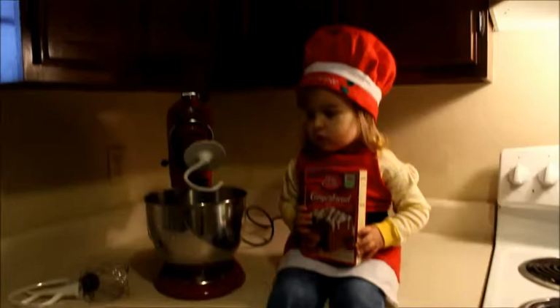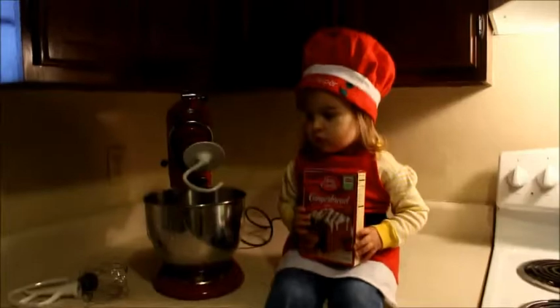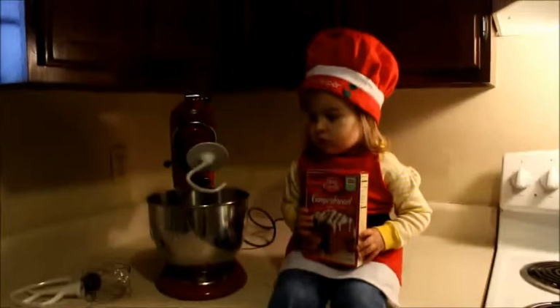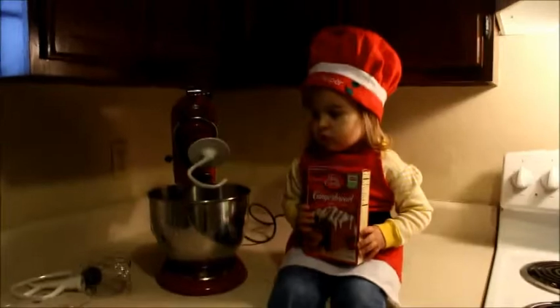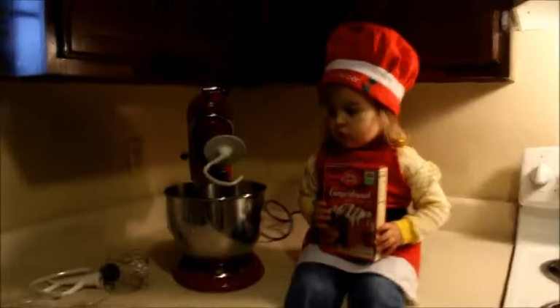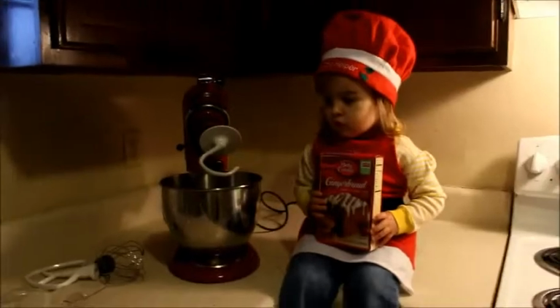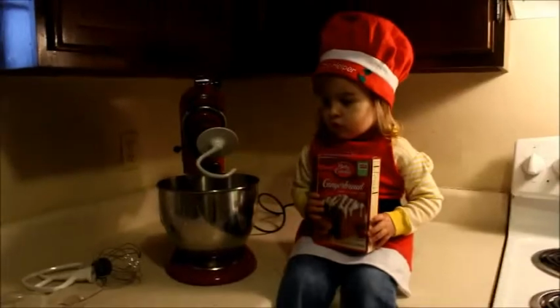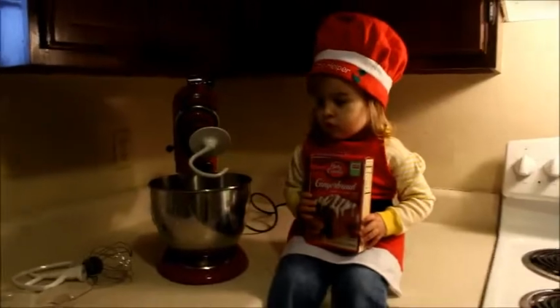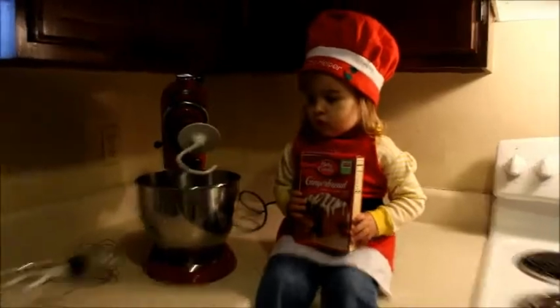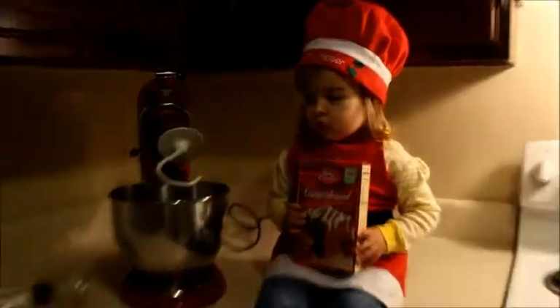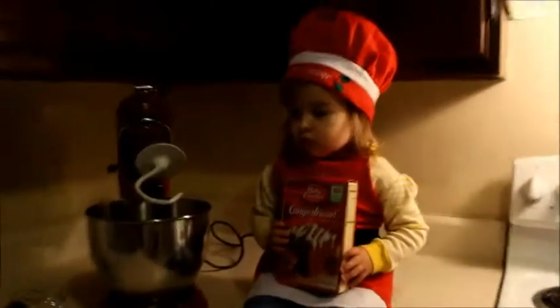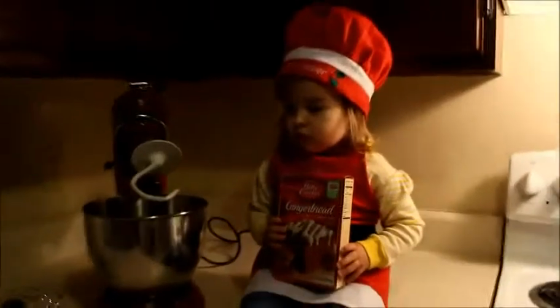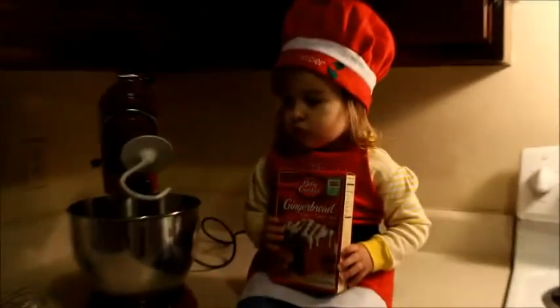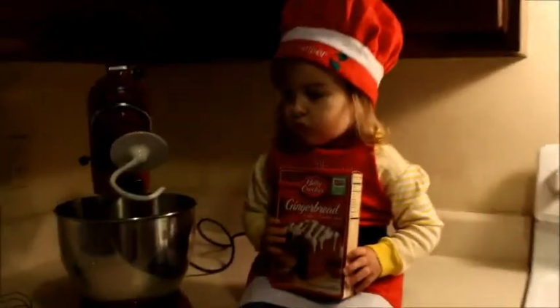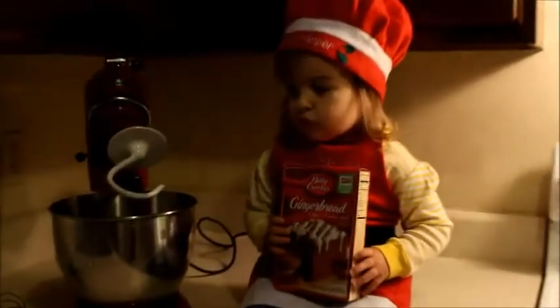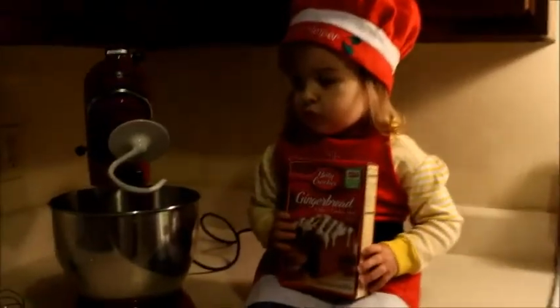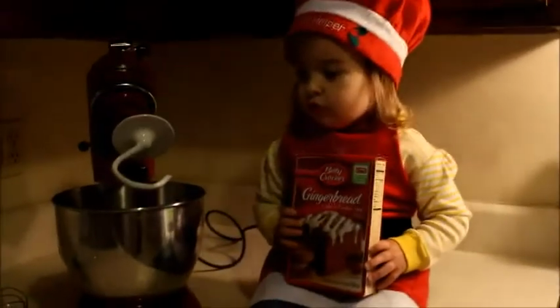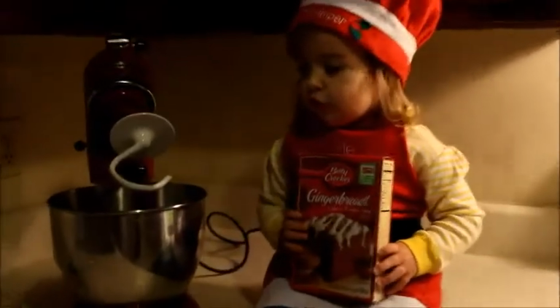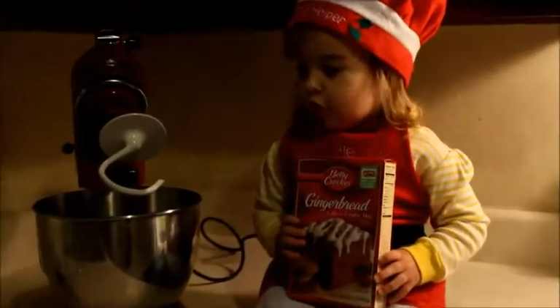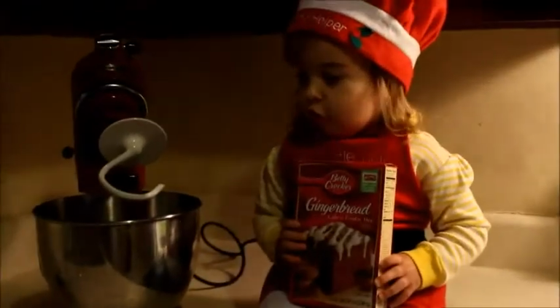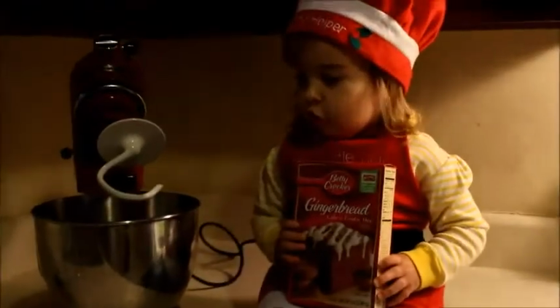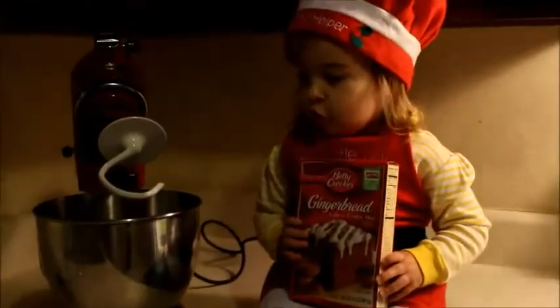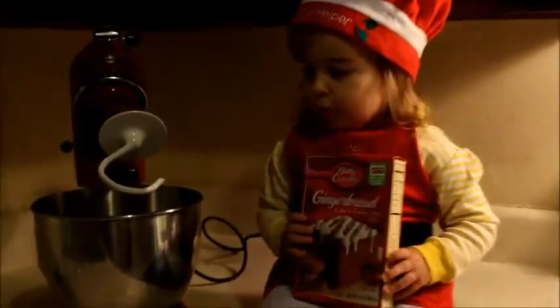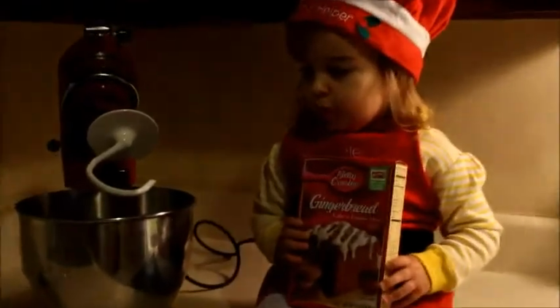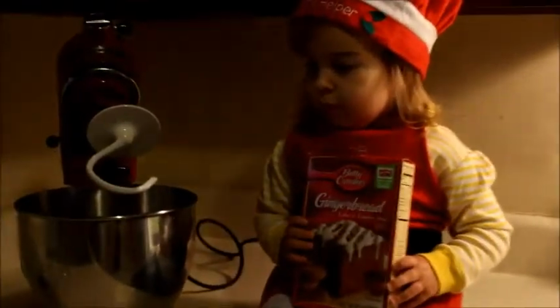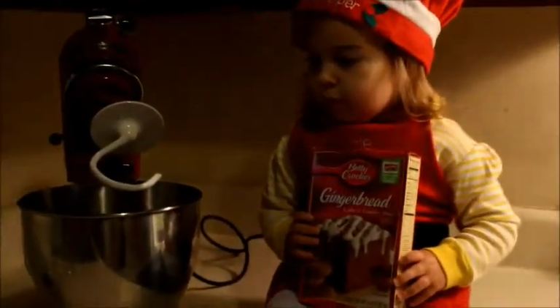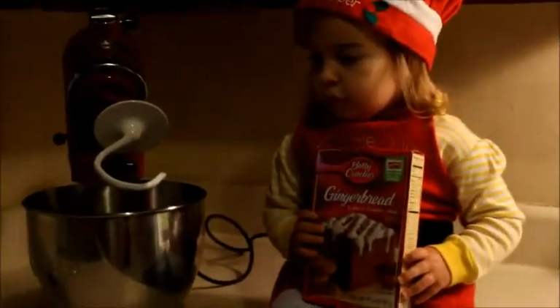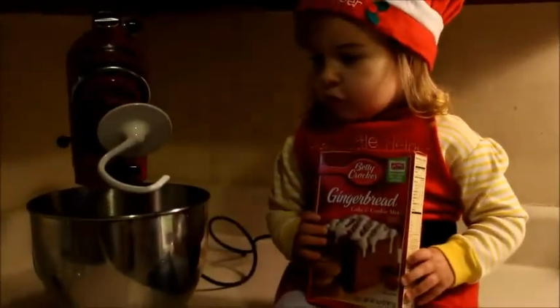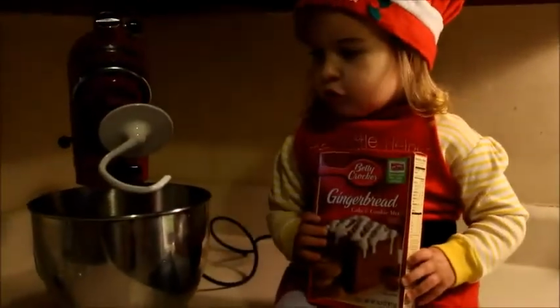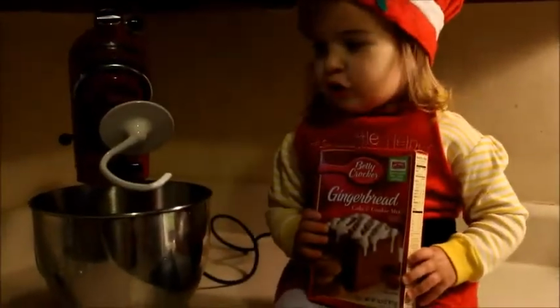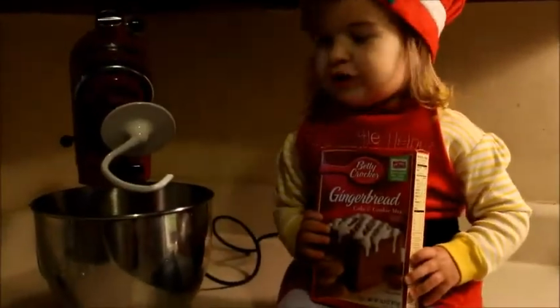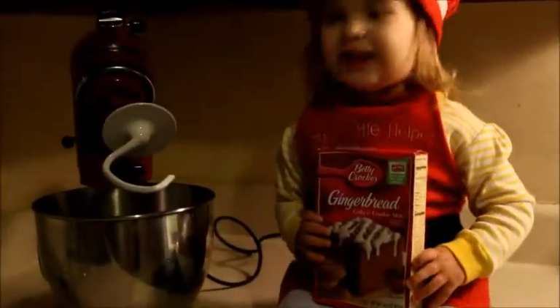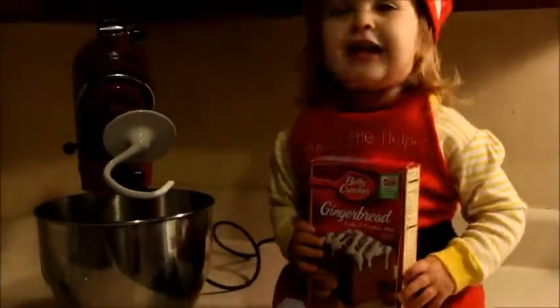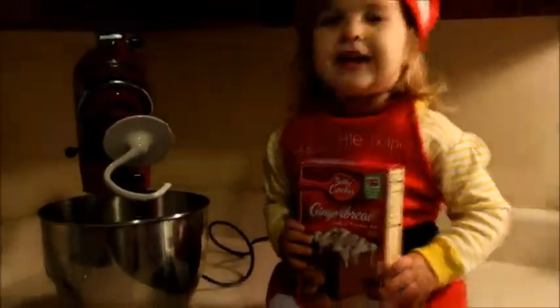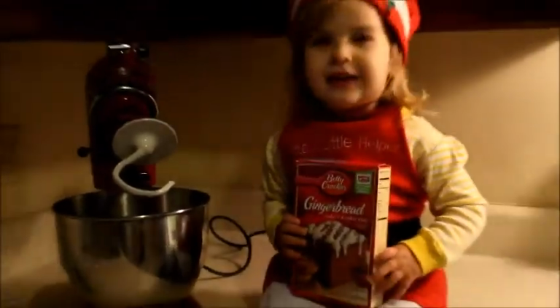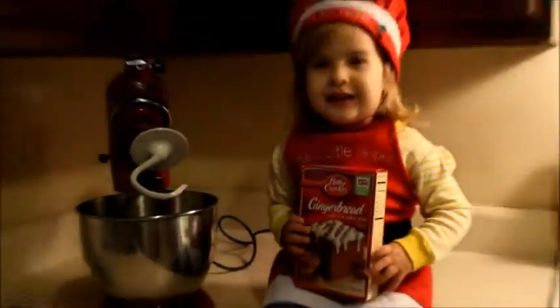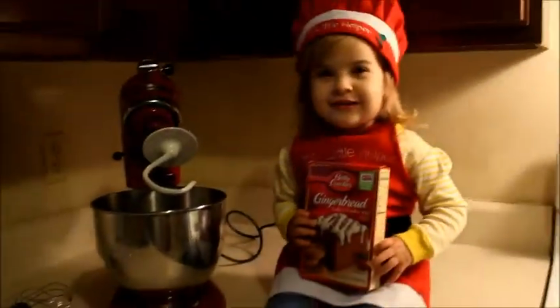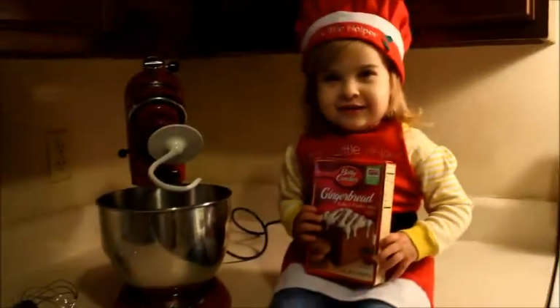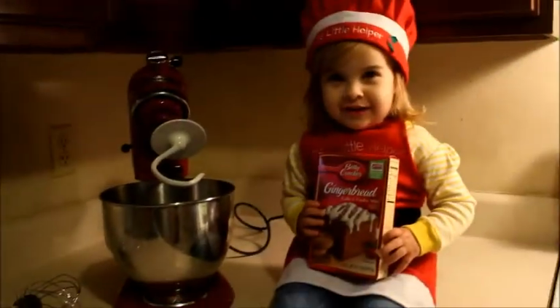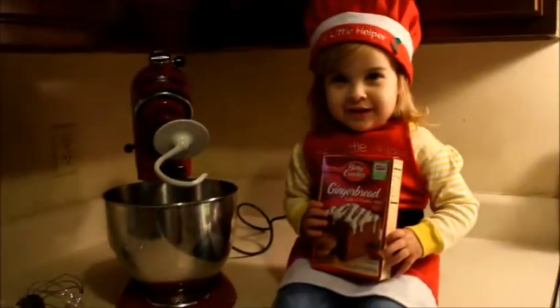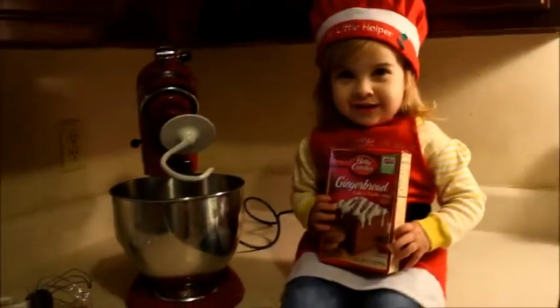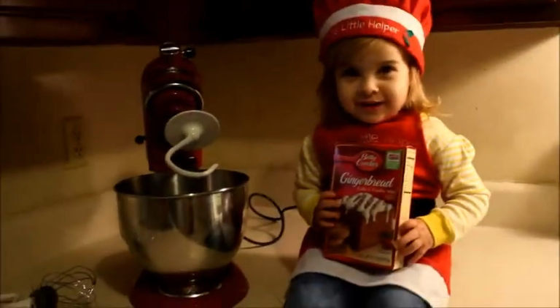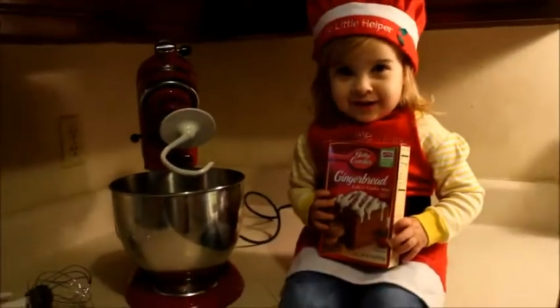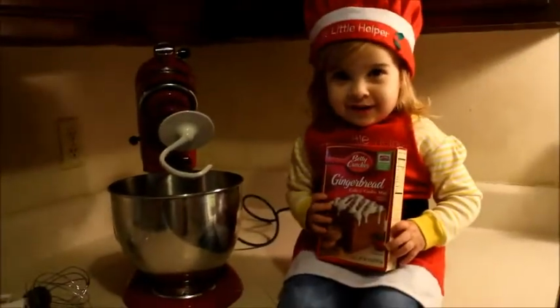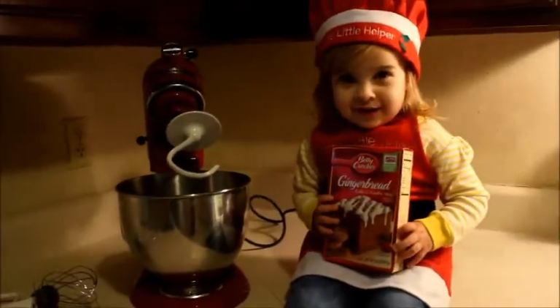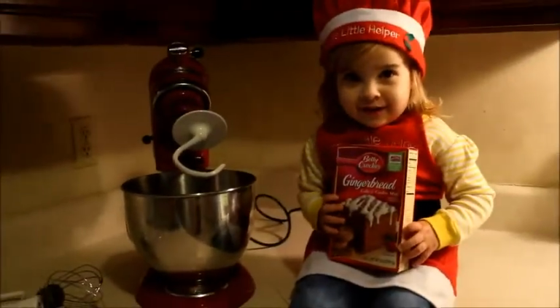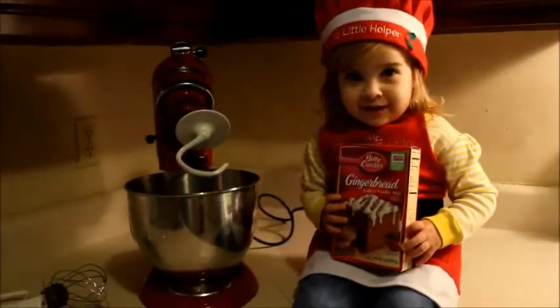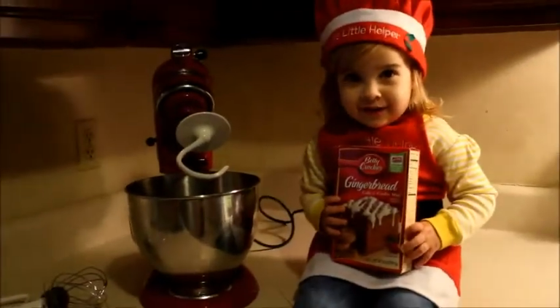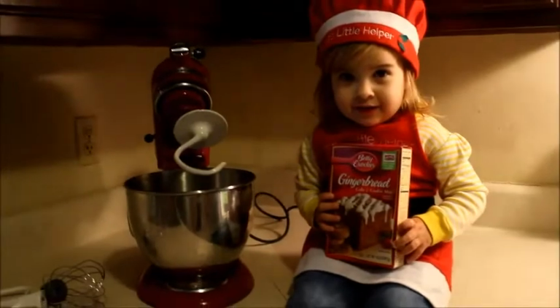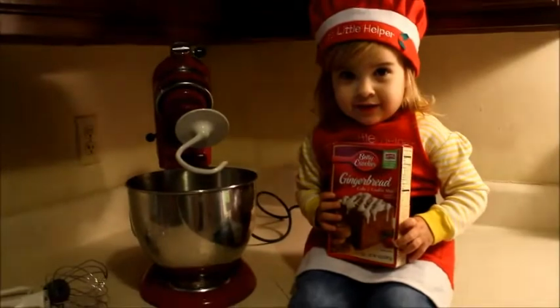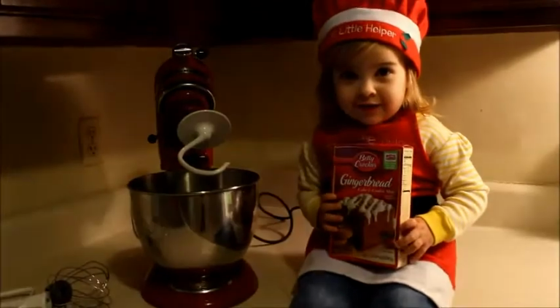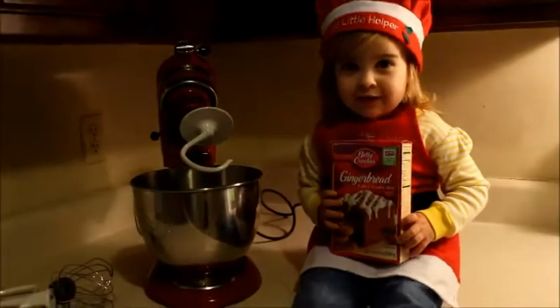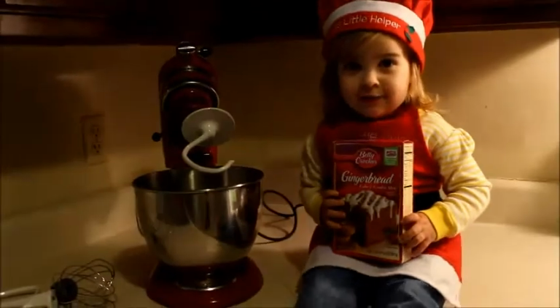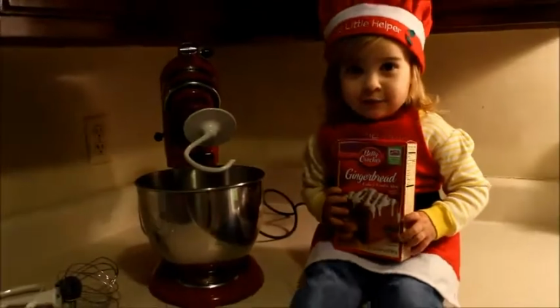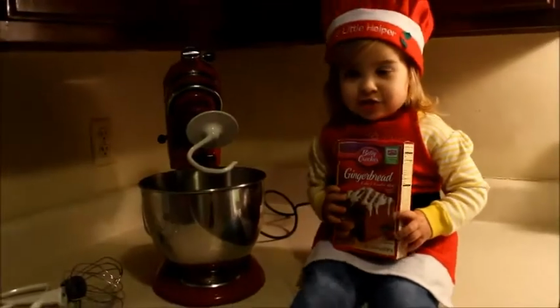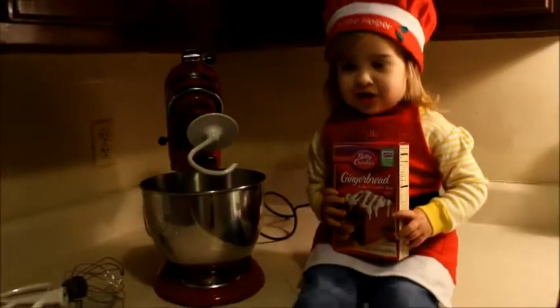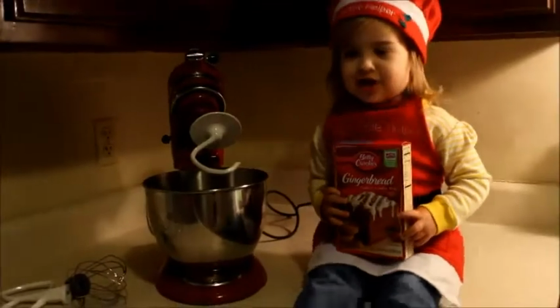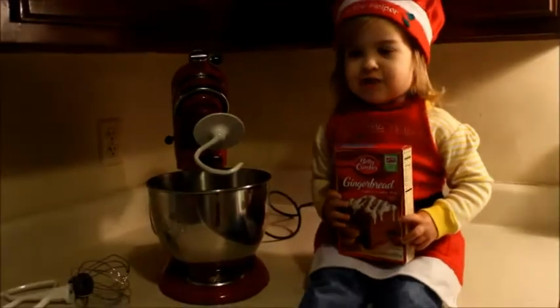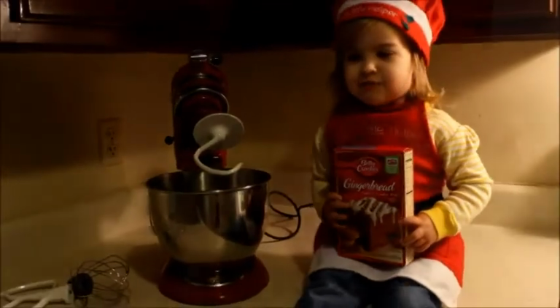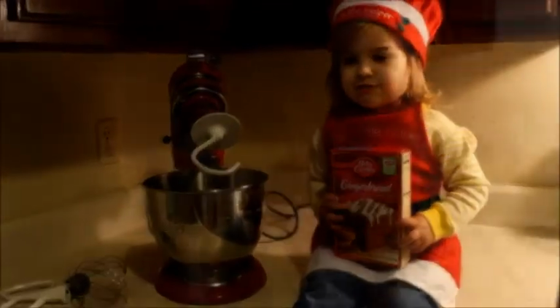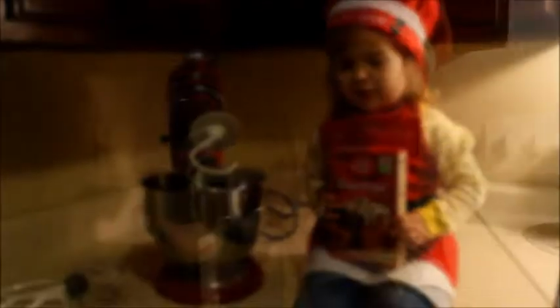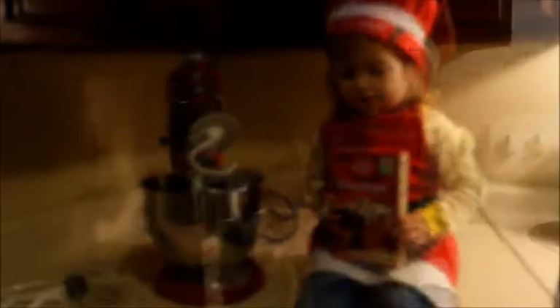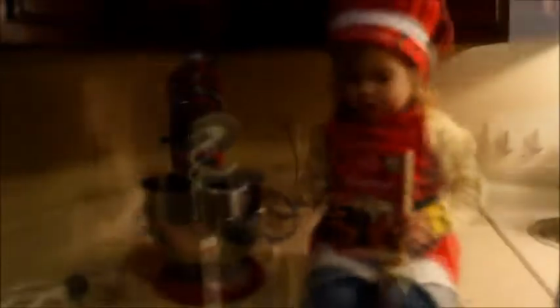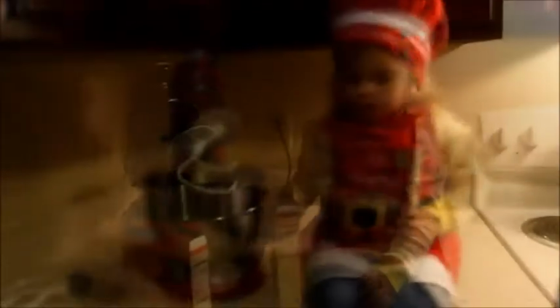Hey Julia, what are we cooking? Gingerbread cookies!